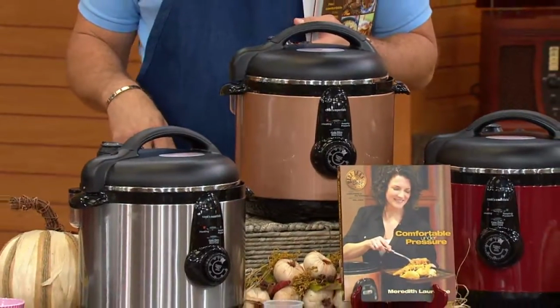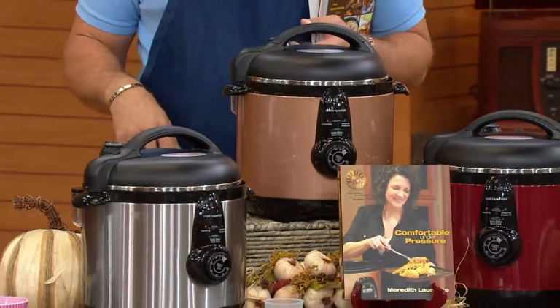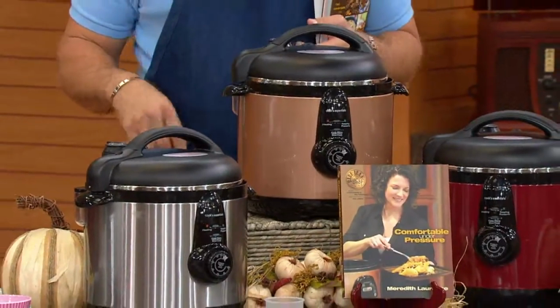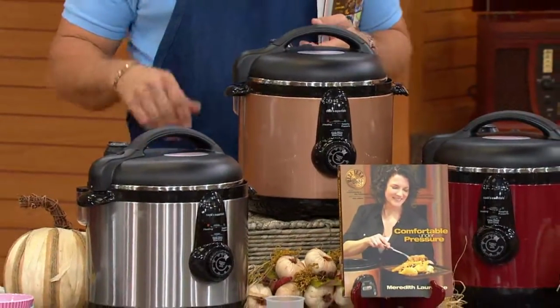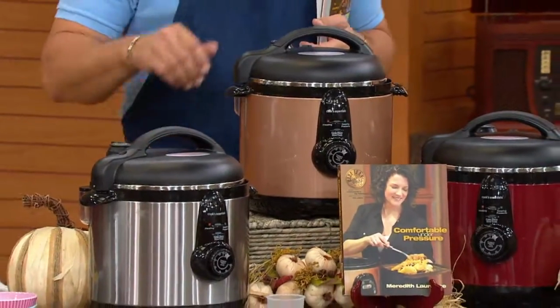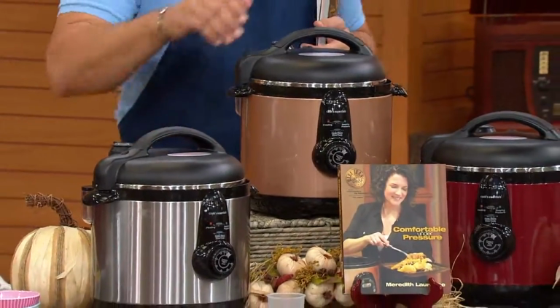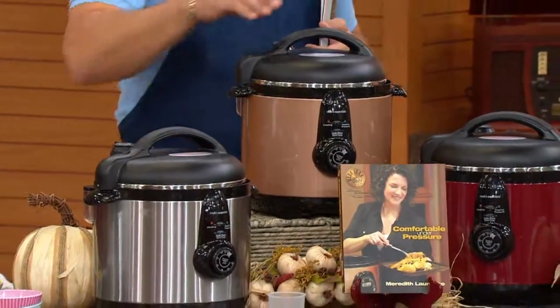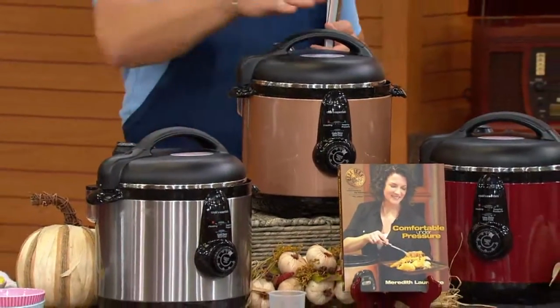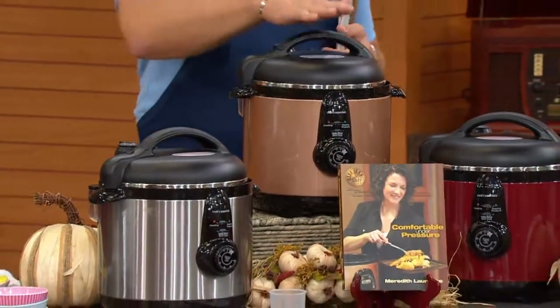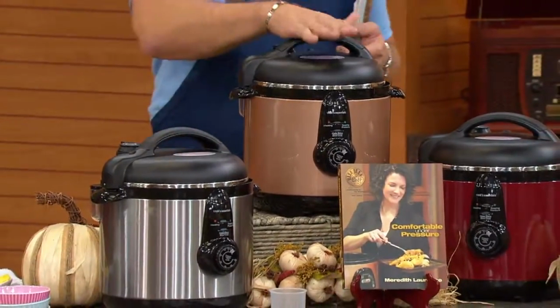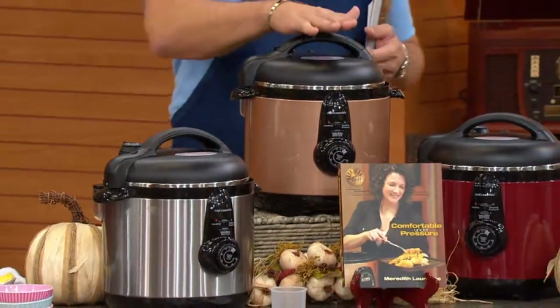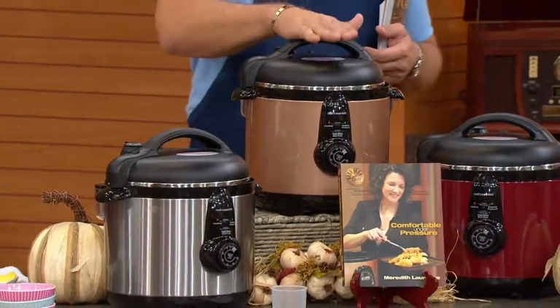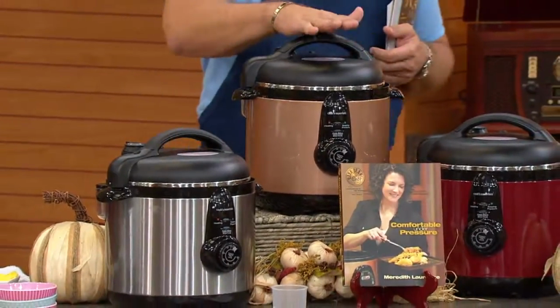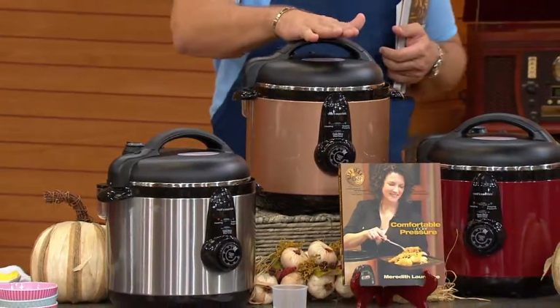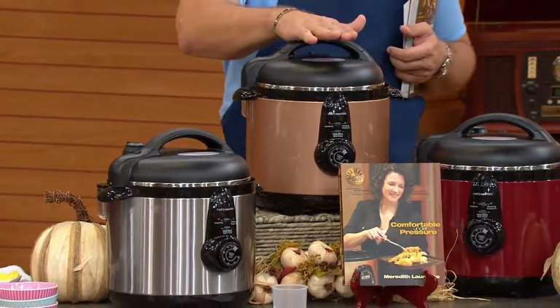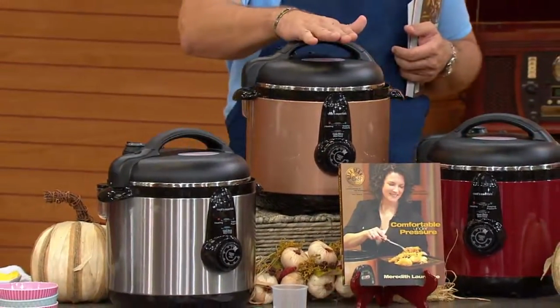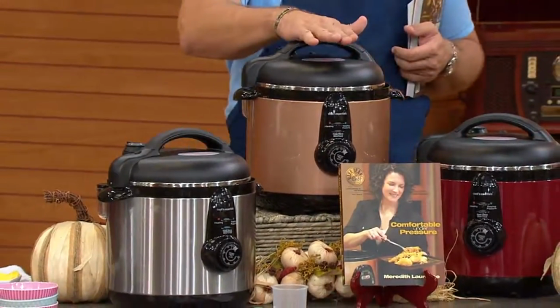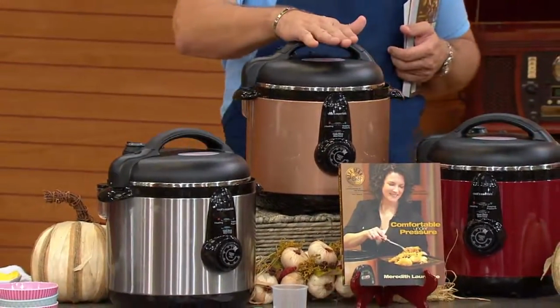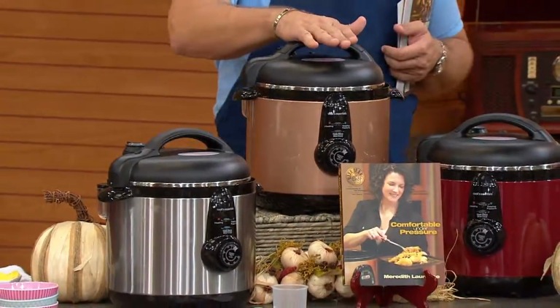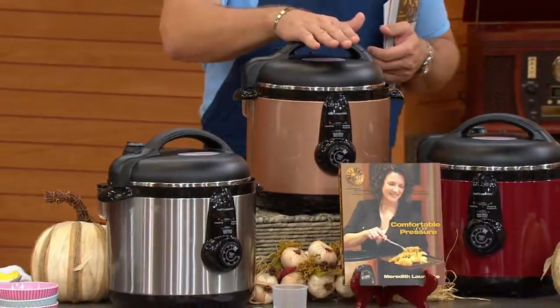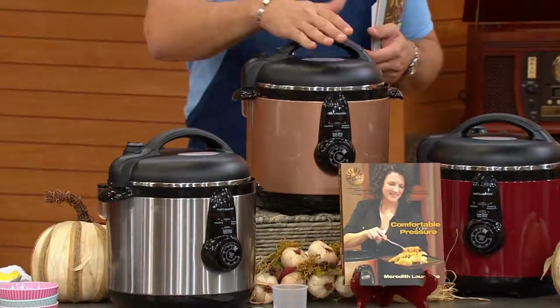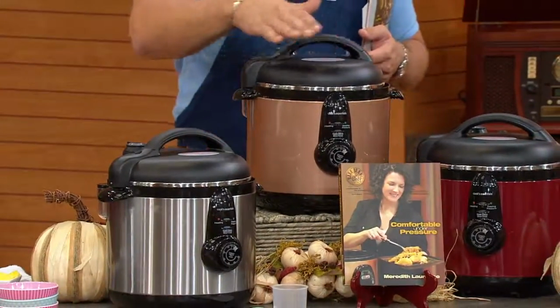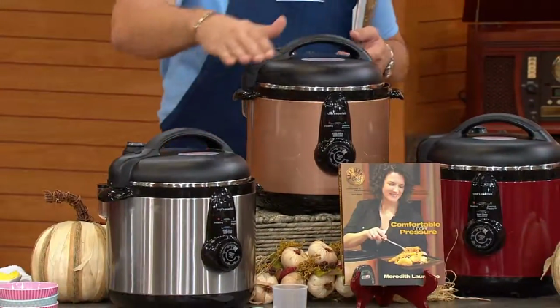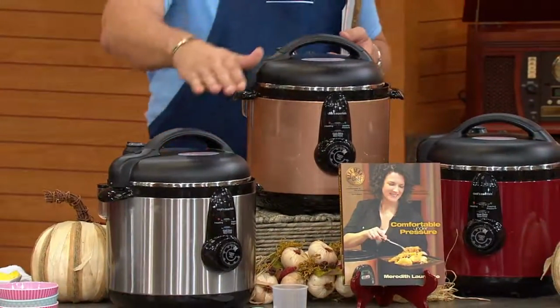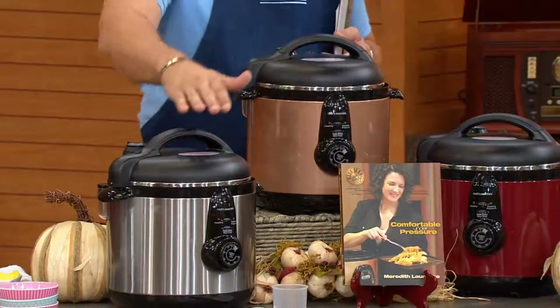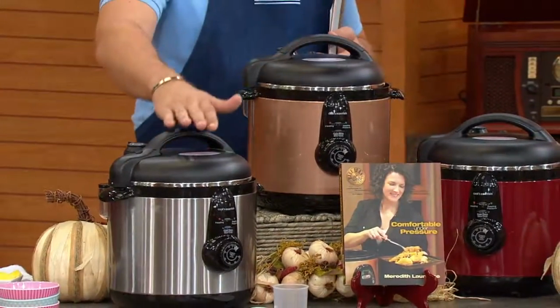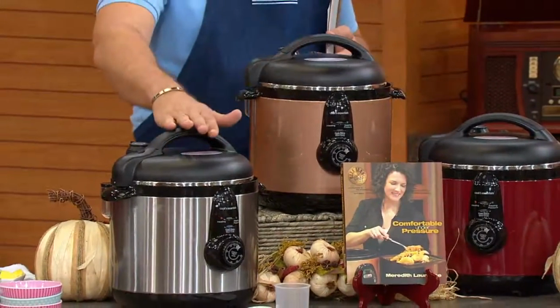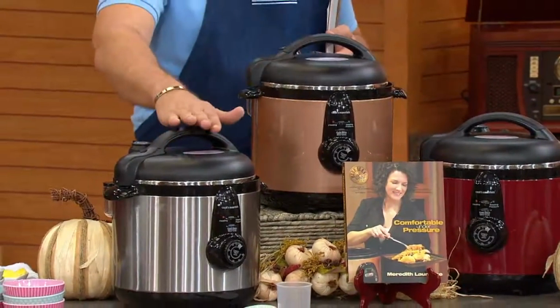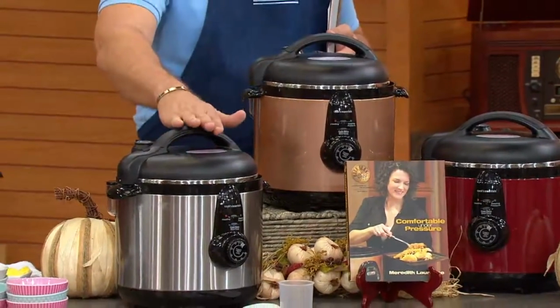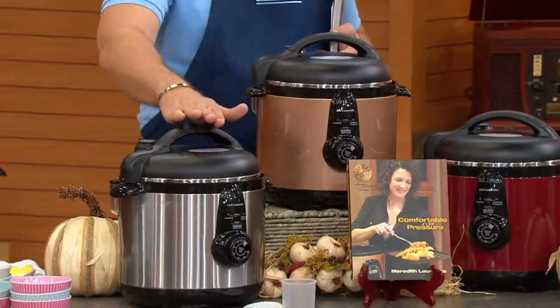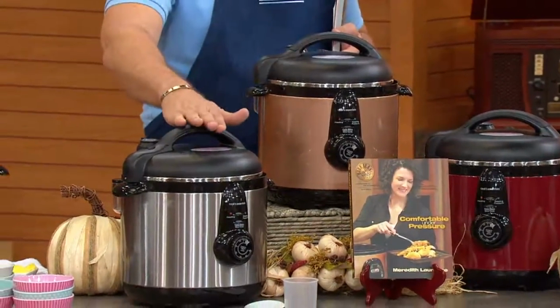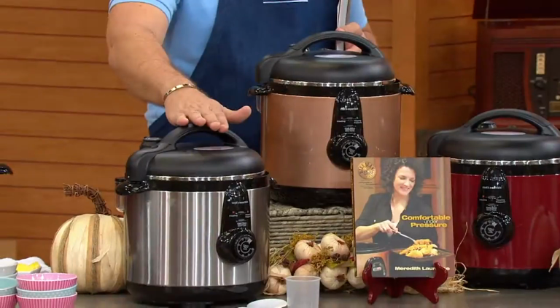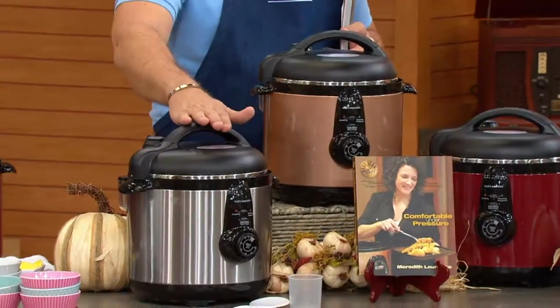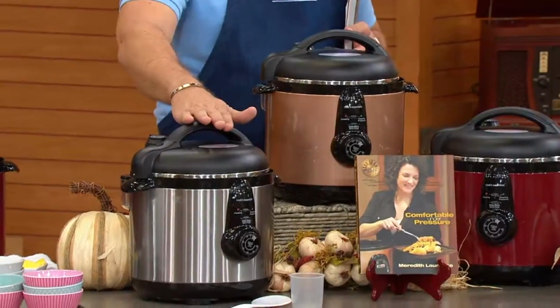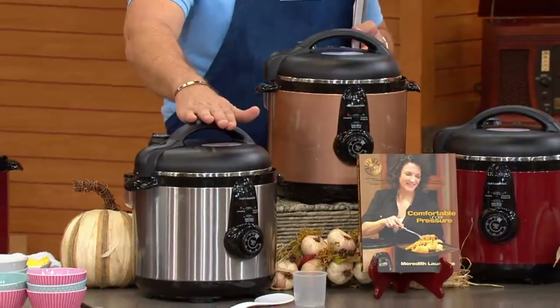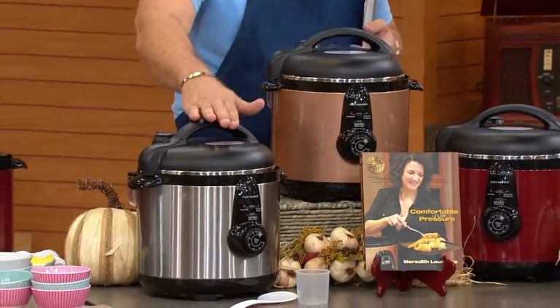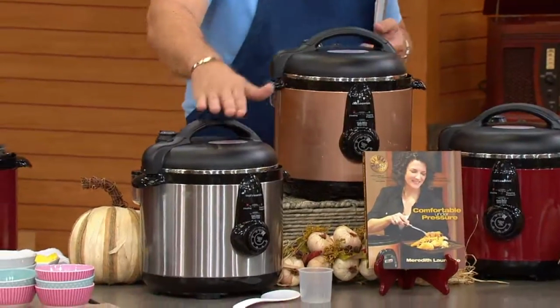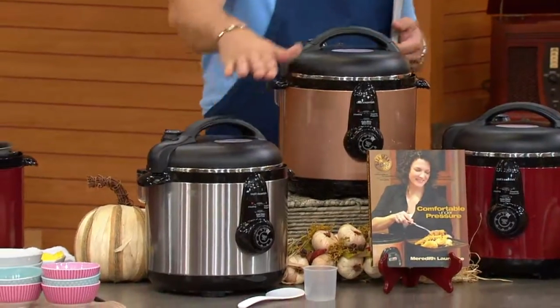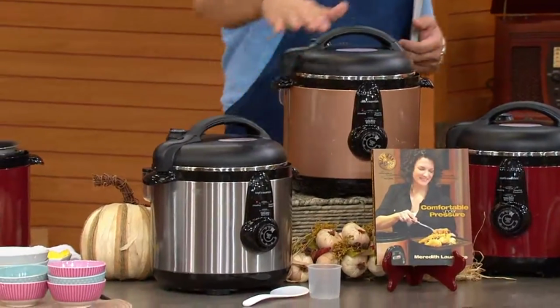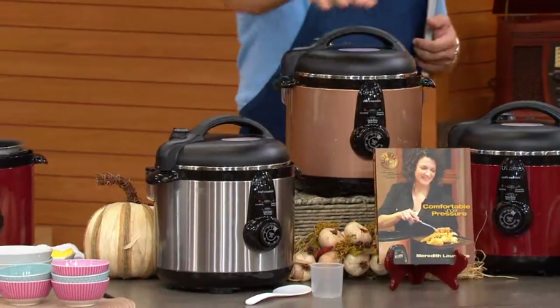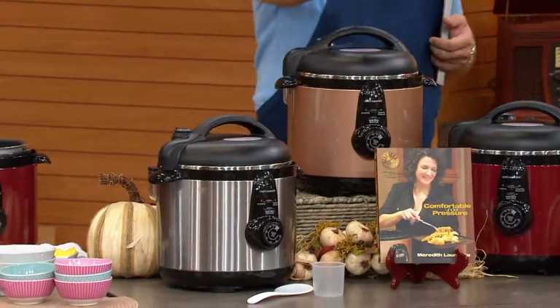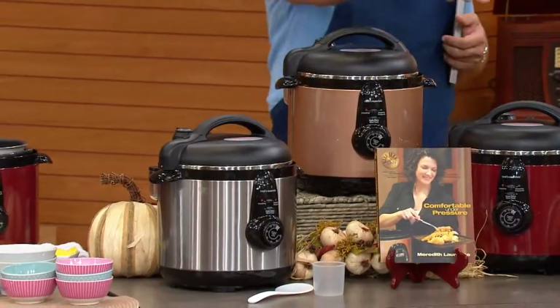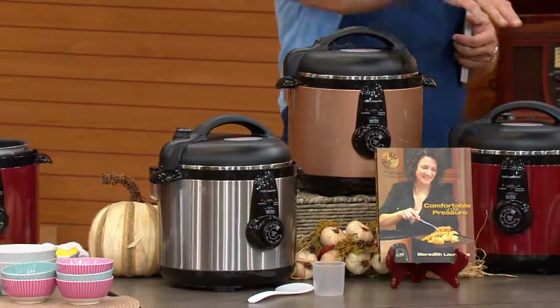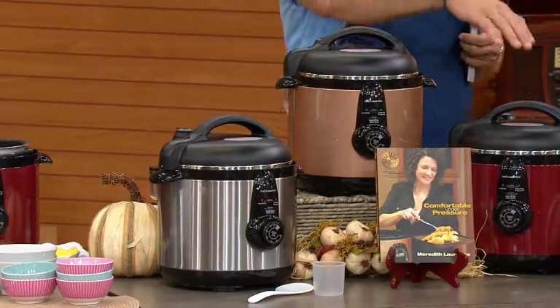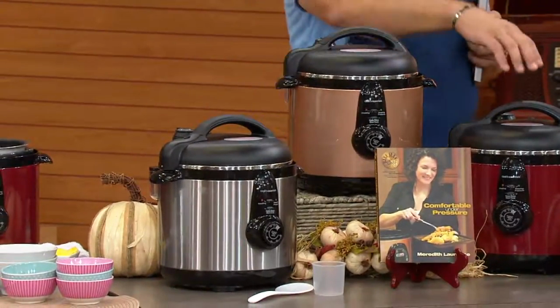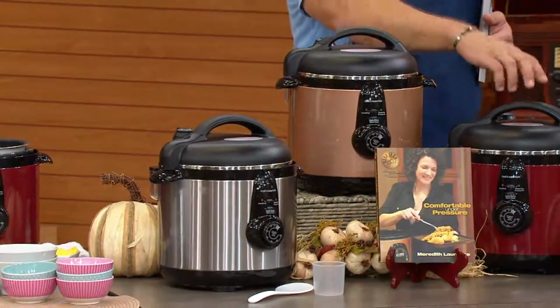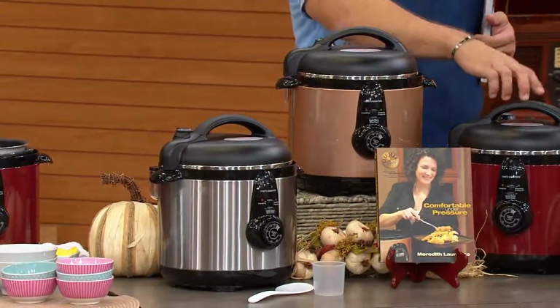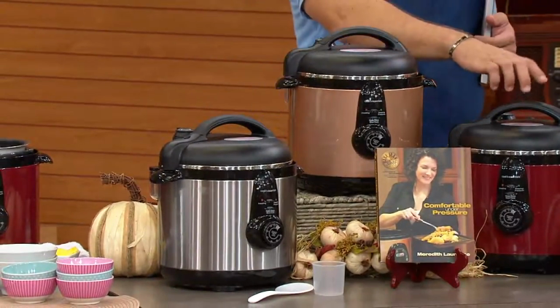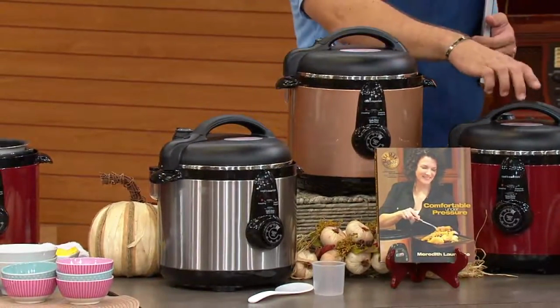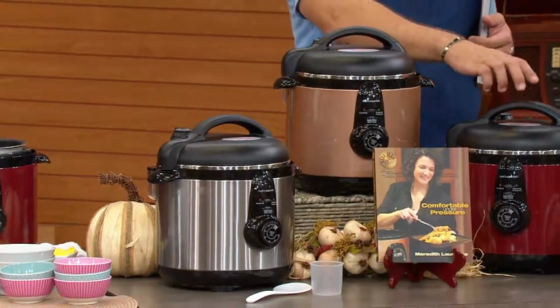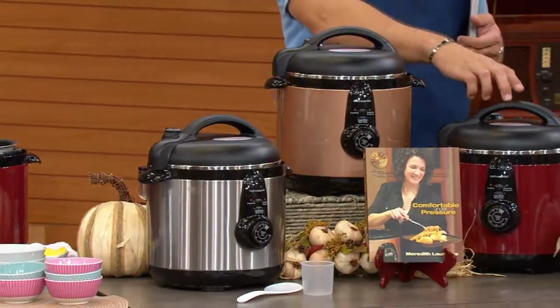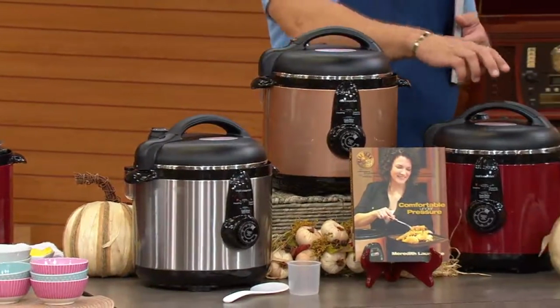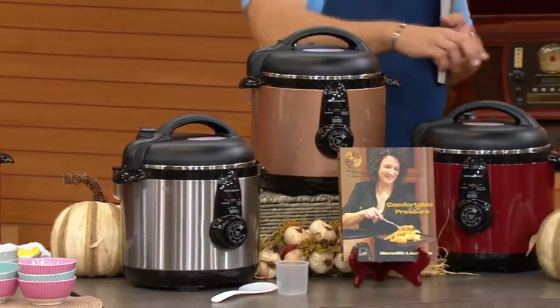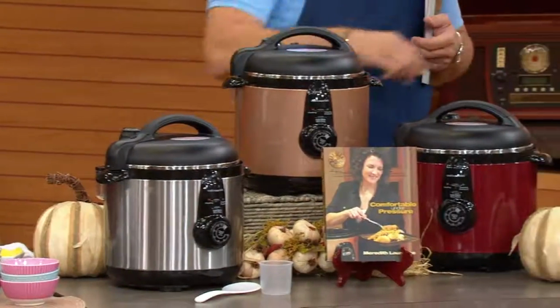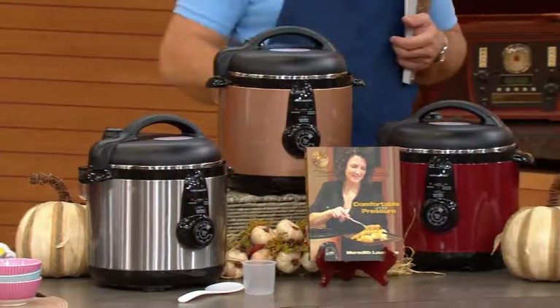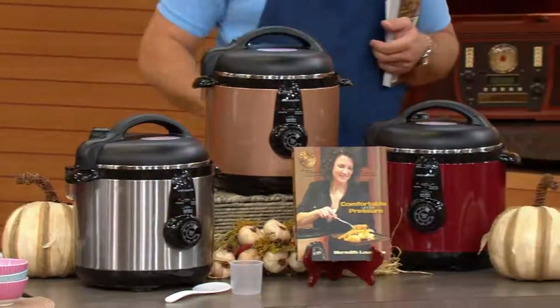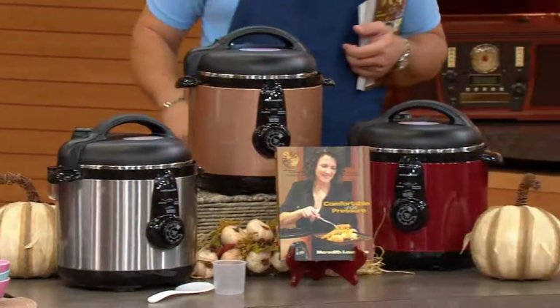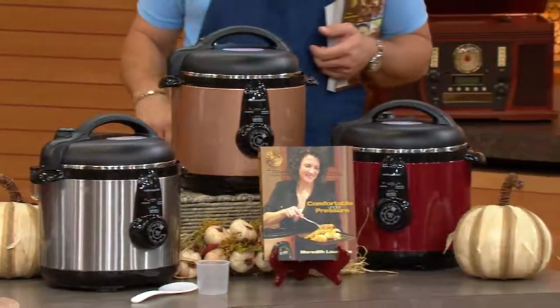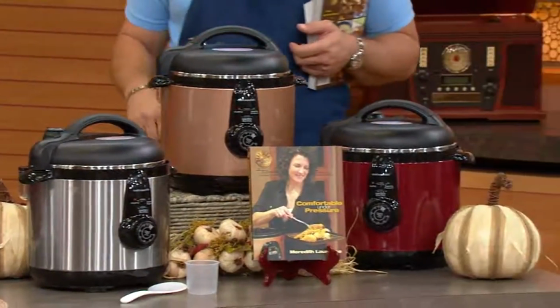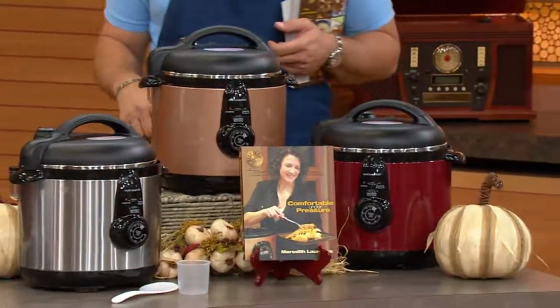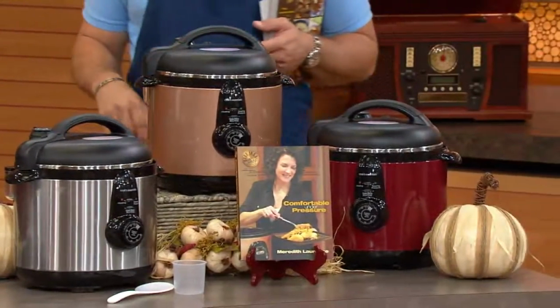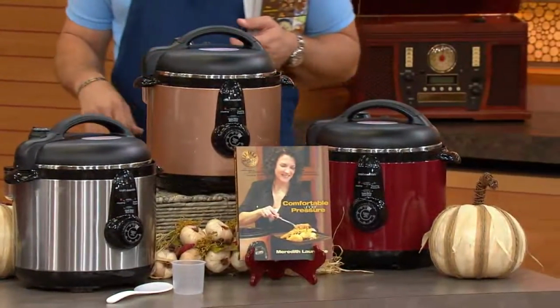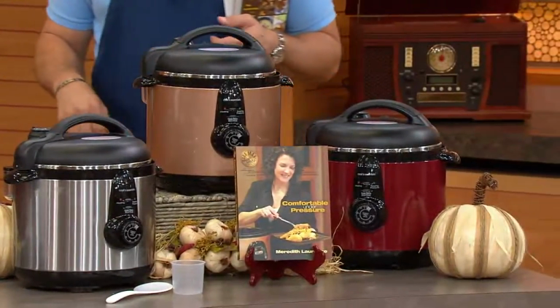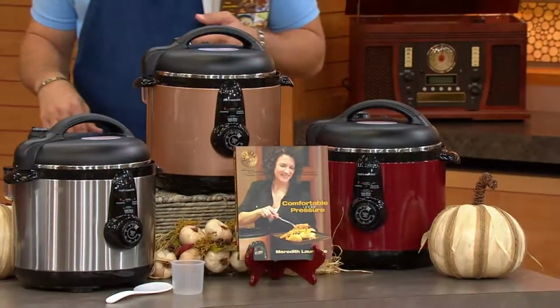We have it in this beautiful copper, in stainless steel, and also in red. It's a 6.5-quart capacity.